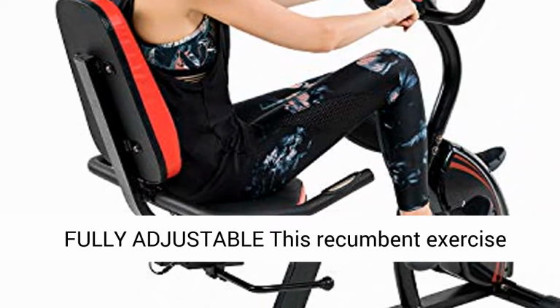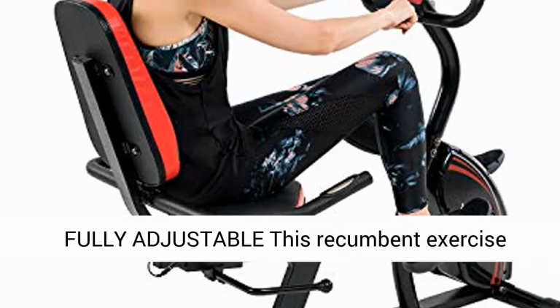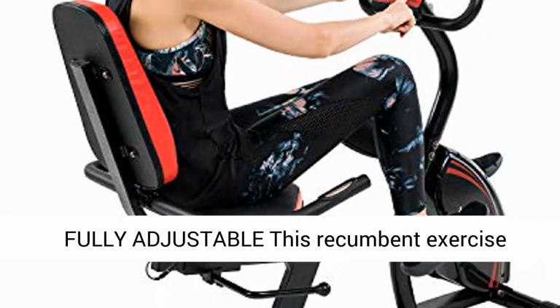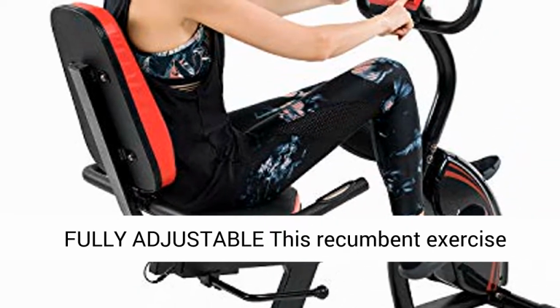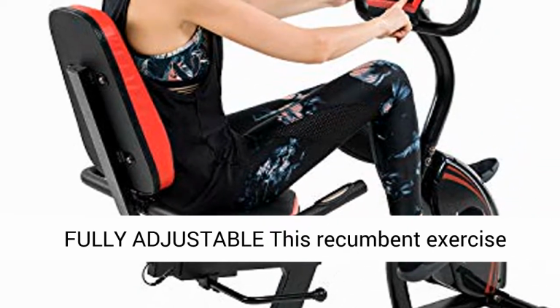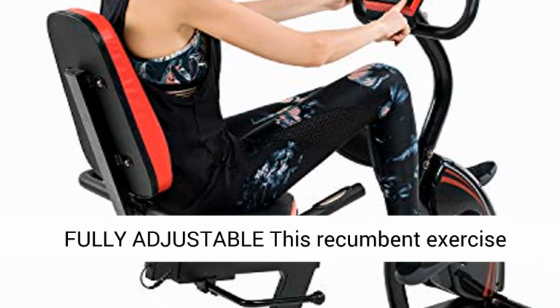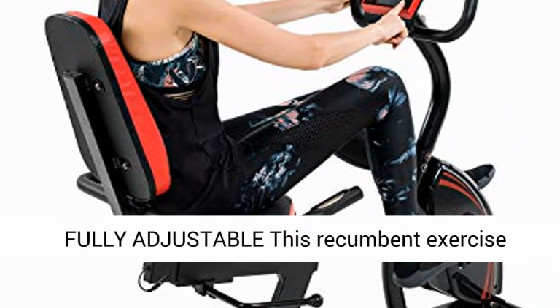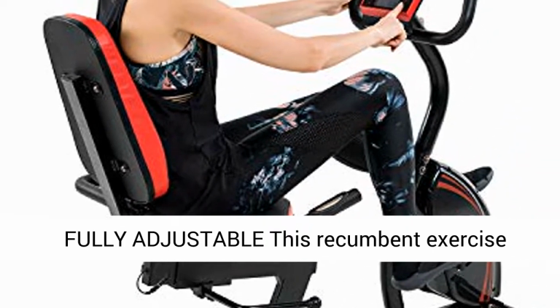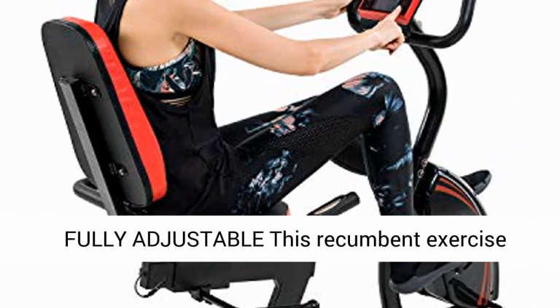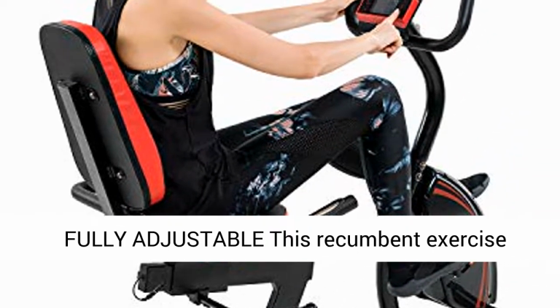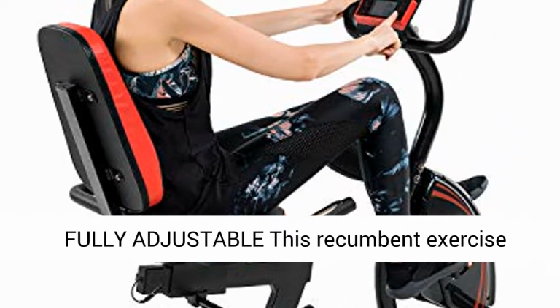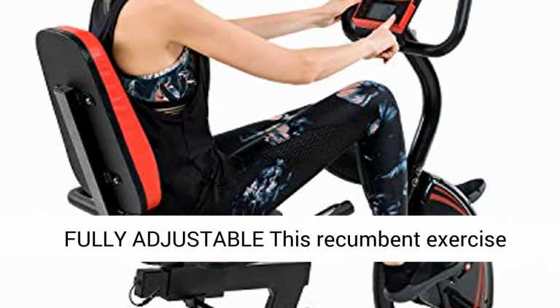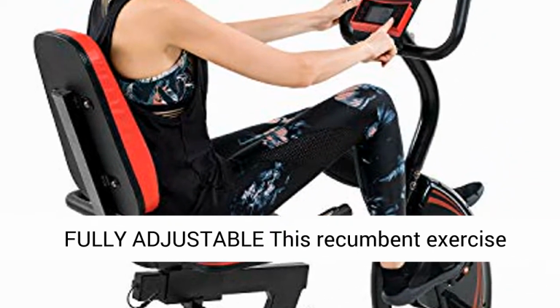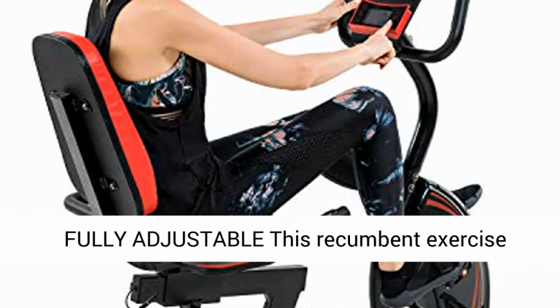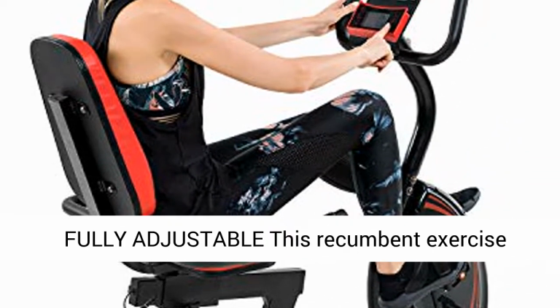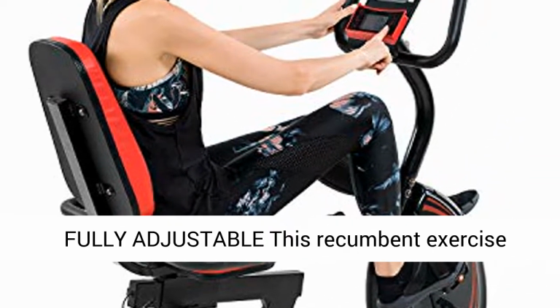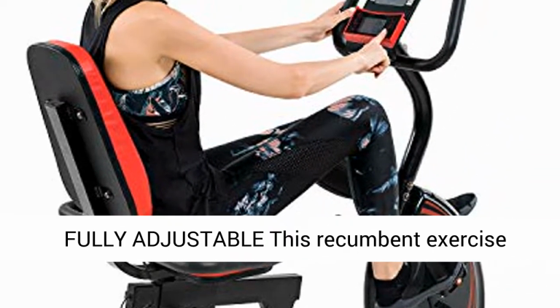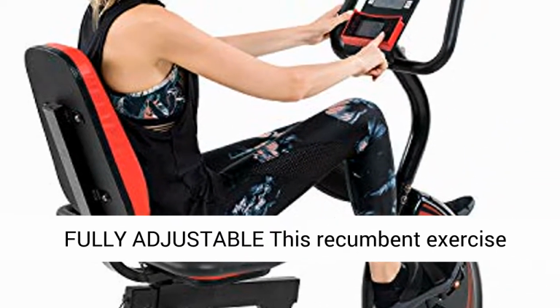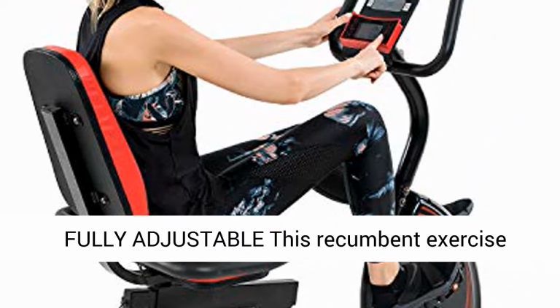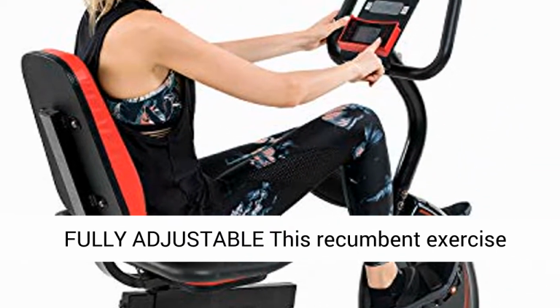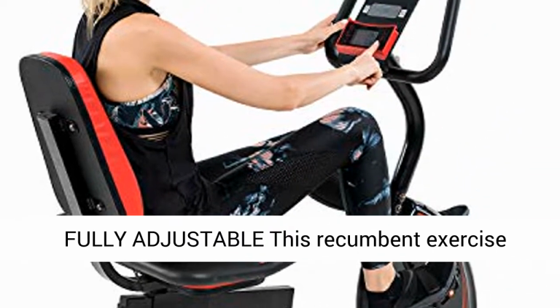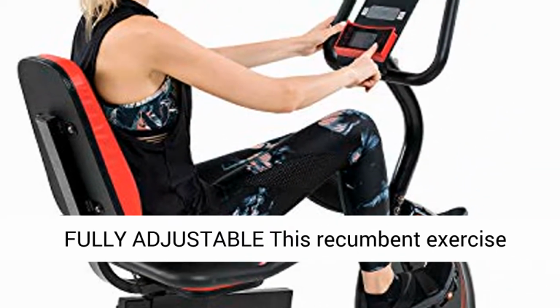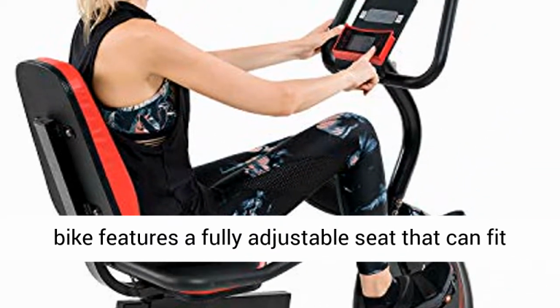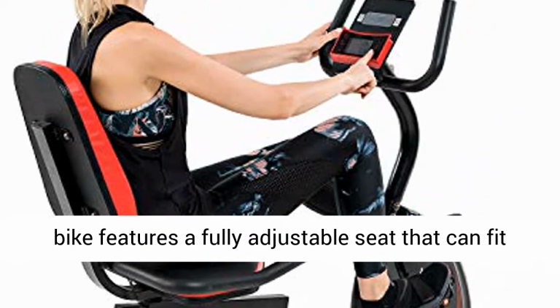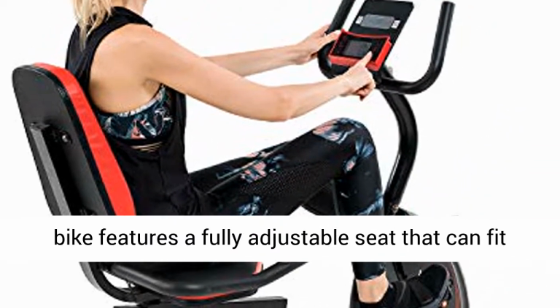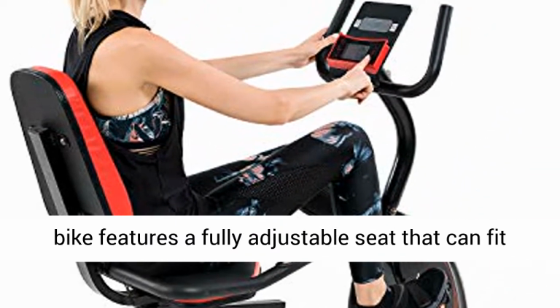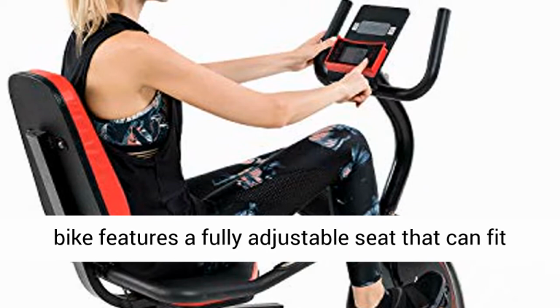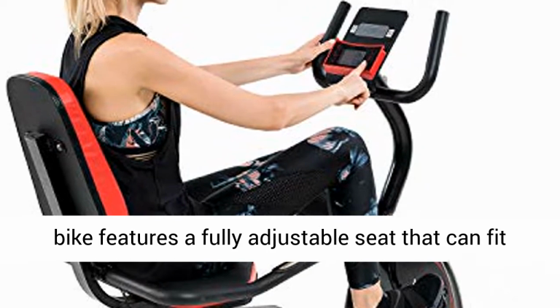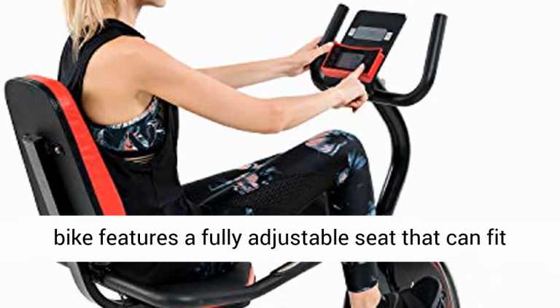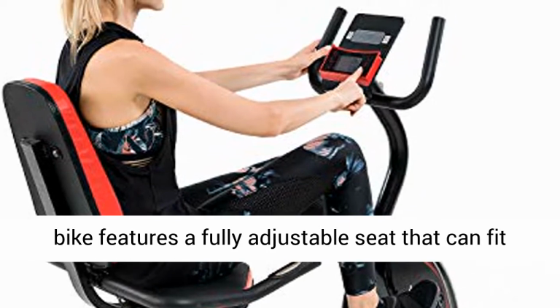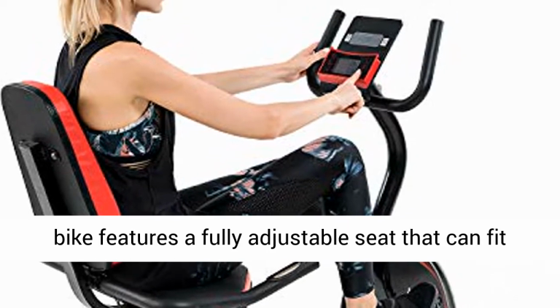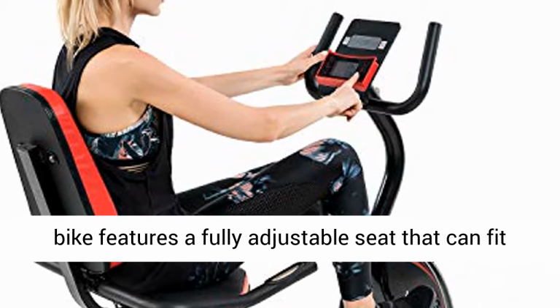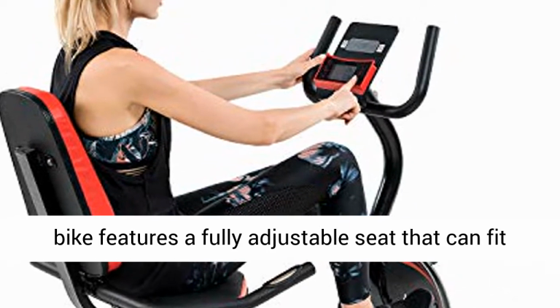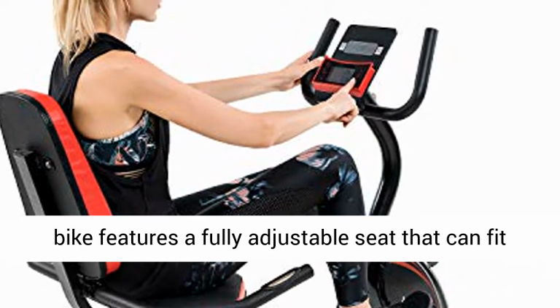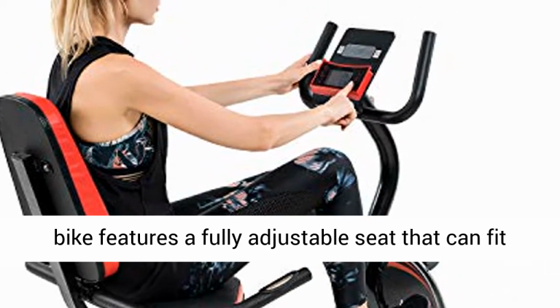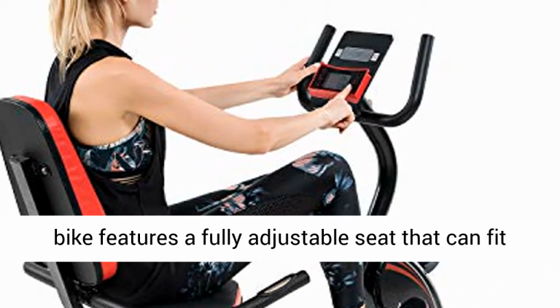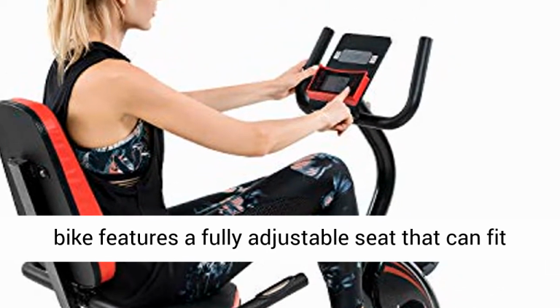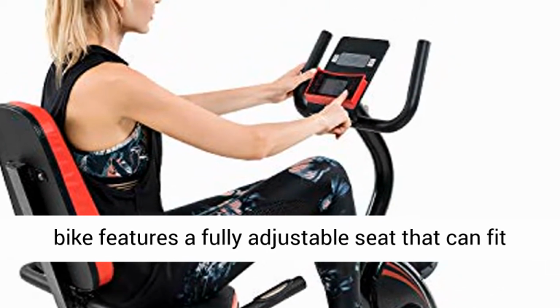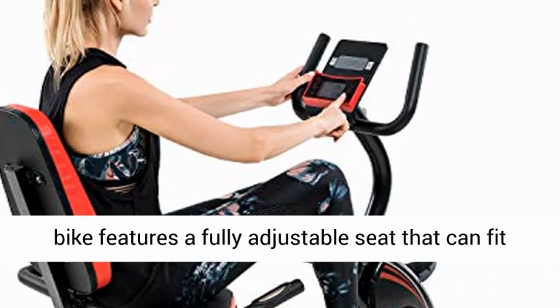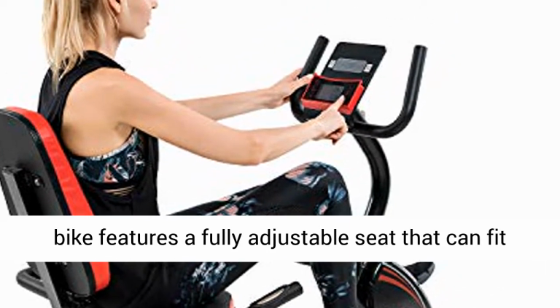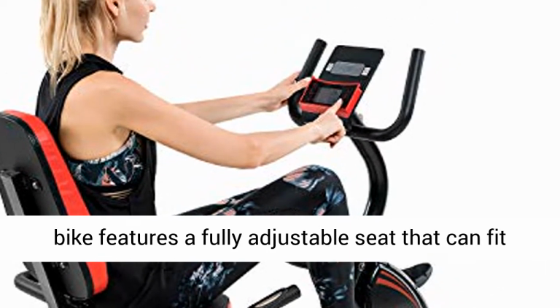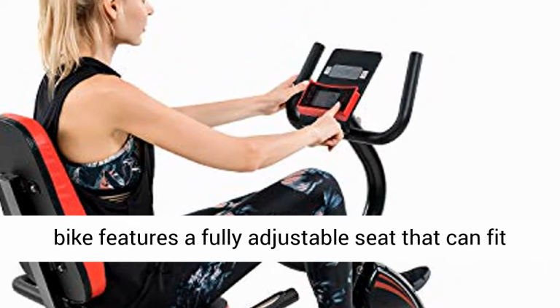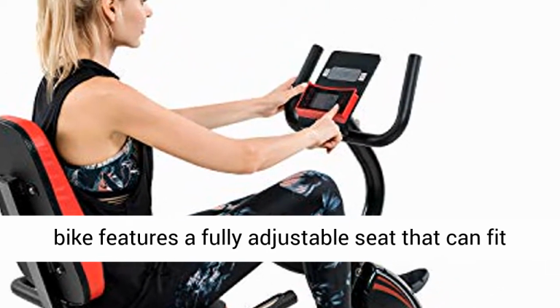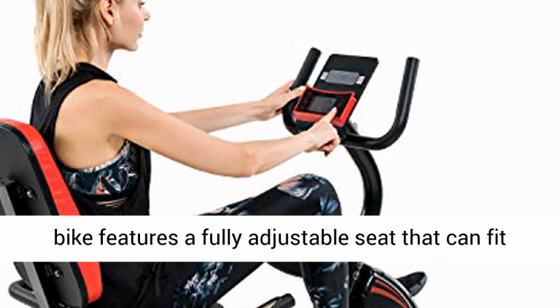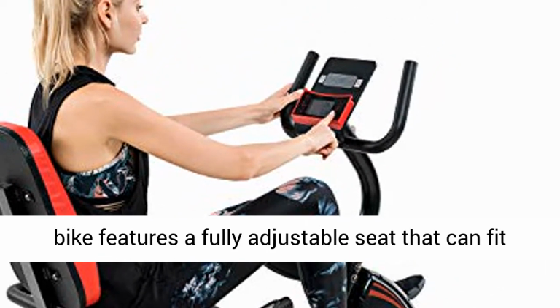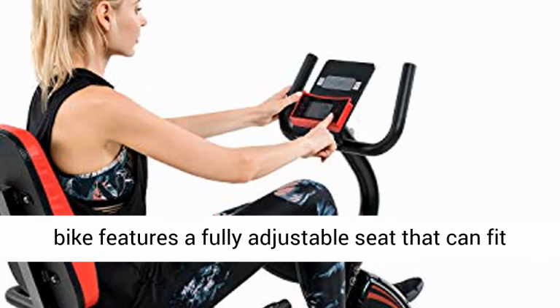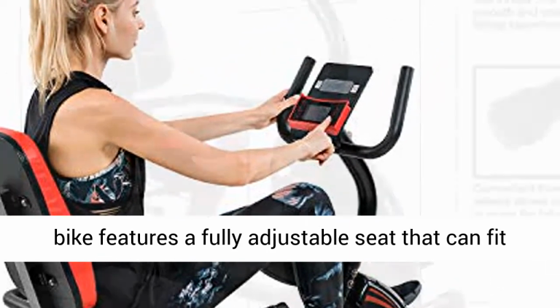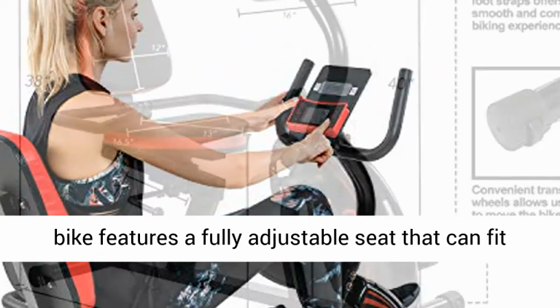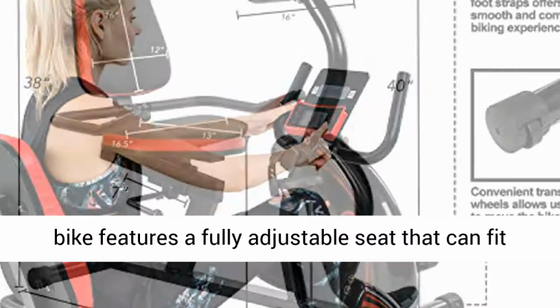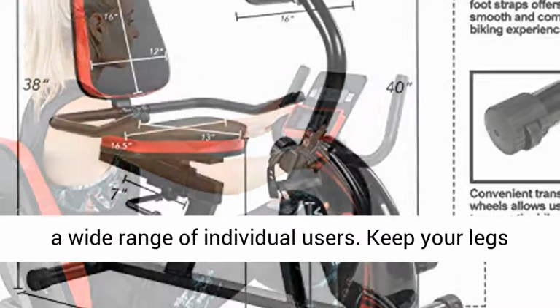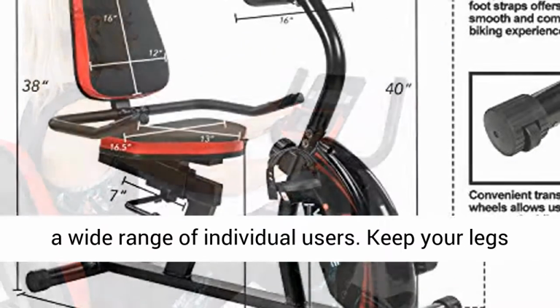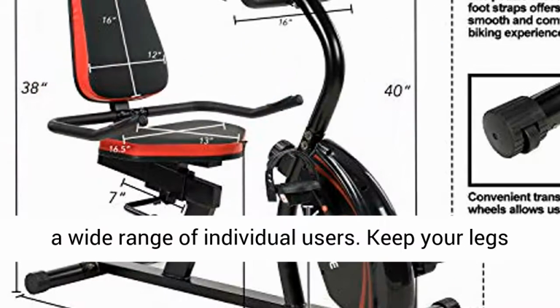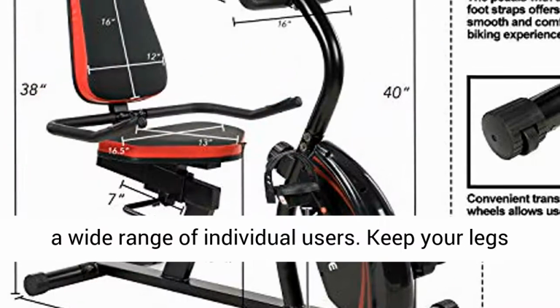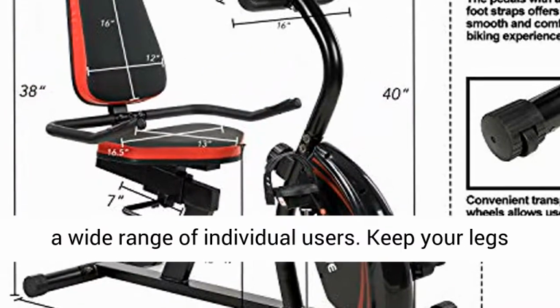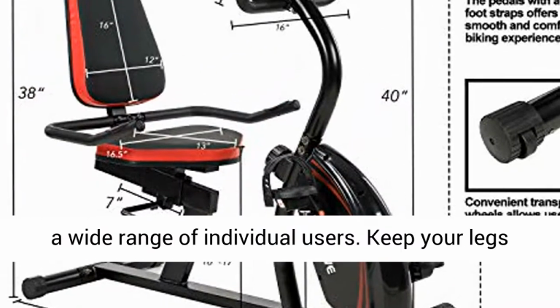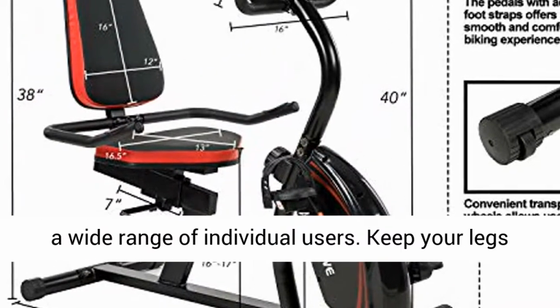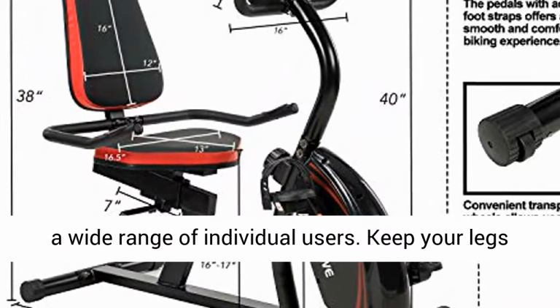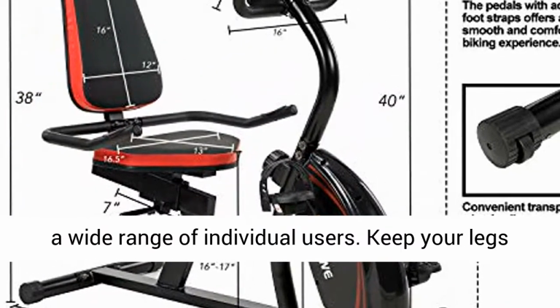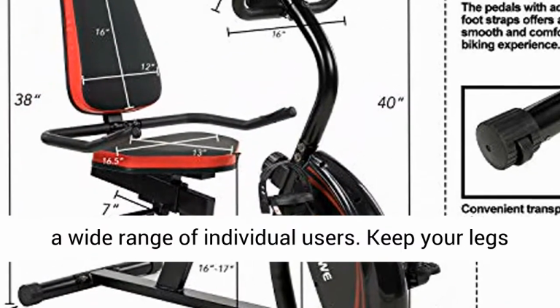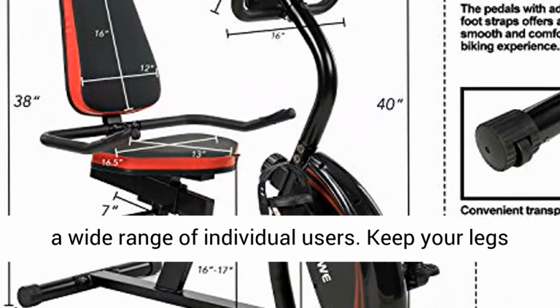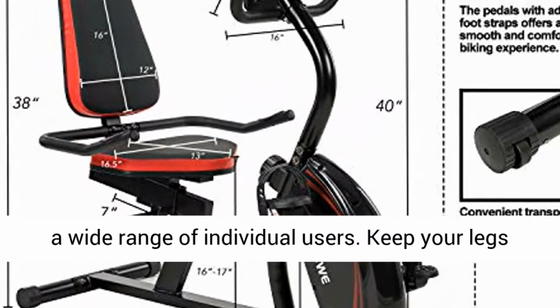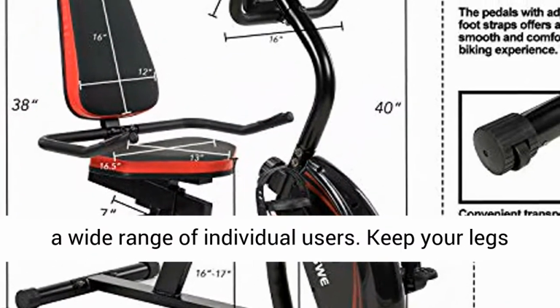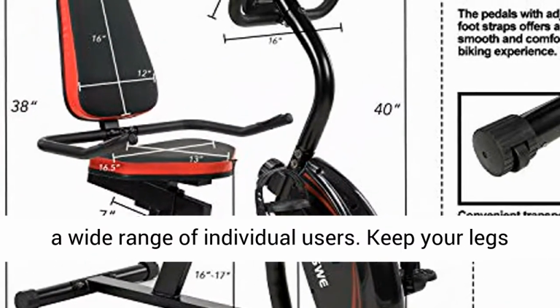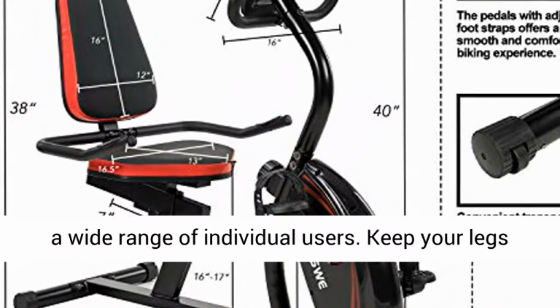Fully Adjustable: This recumbent exercise bike features a fully adjustable seat that can fit a wide range of individual users. Keep your legs at a comfortable length for the best results.